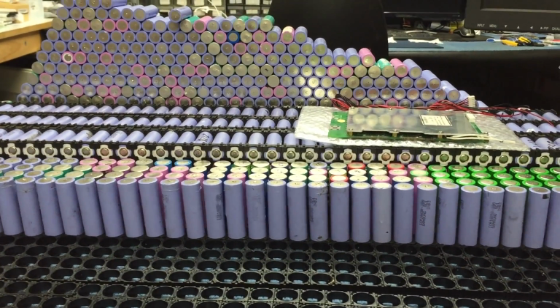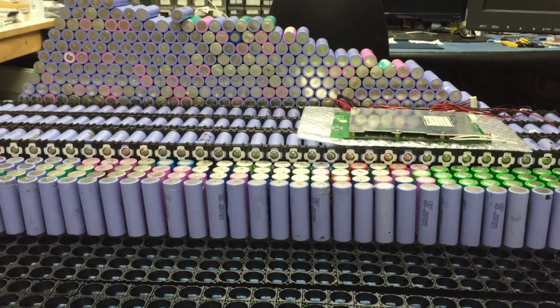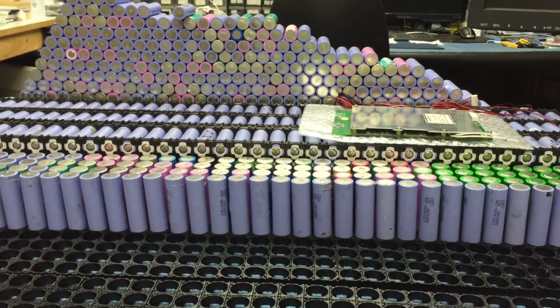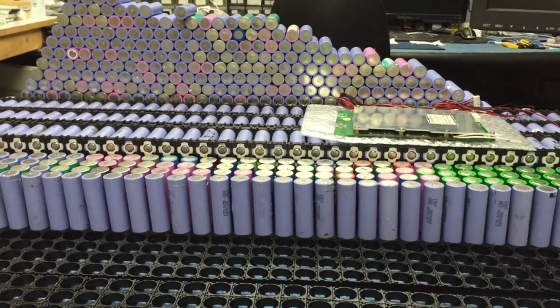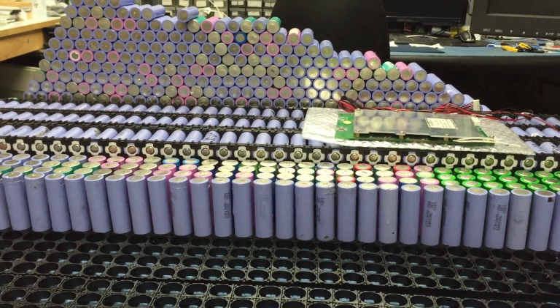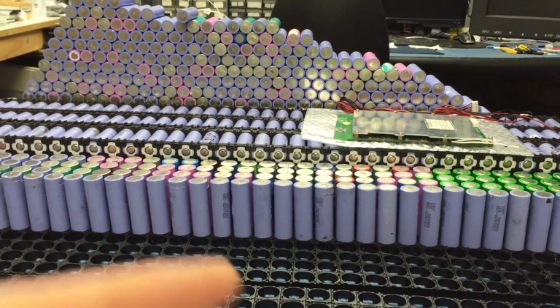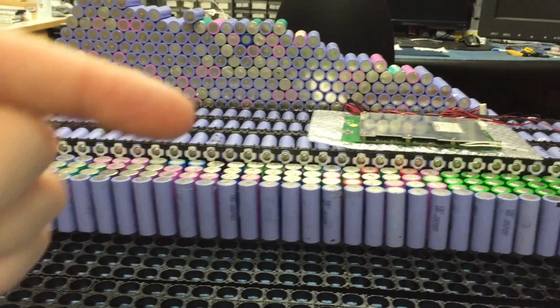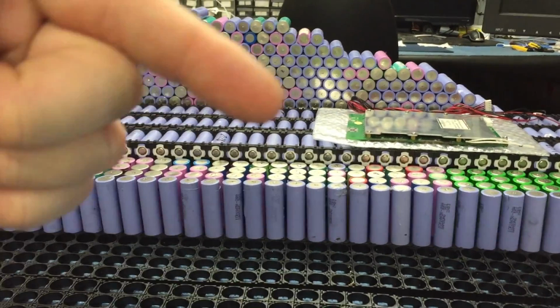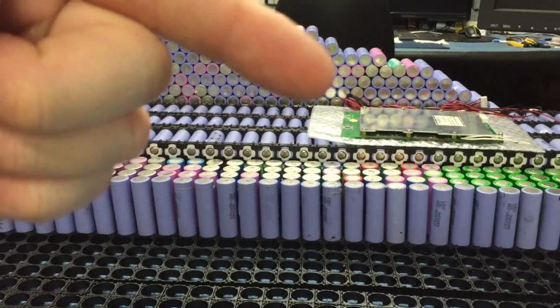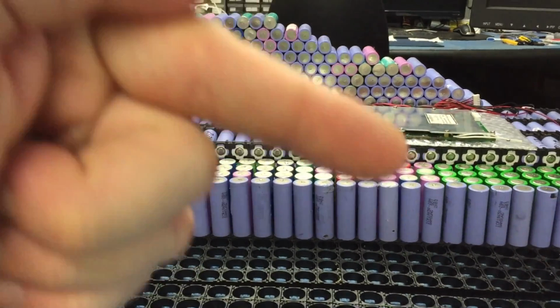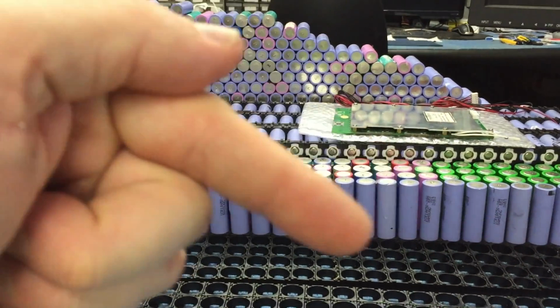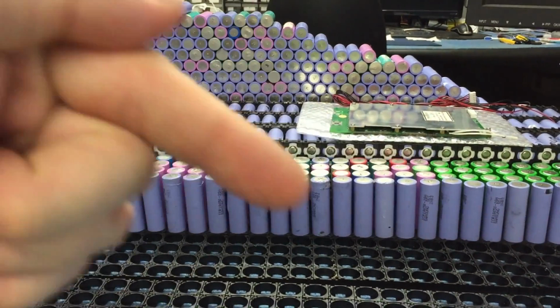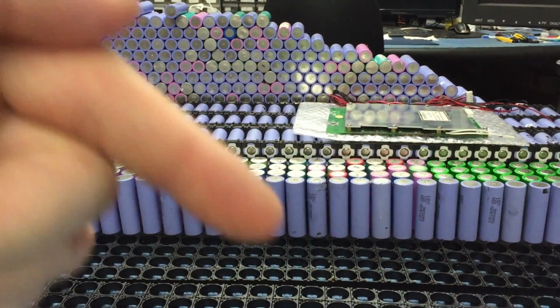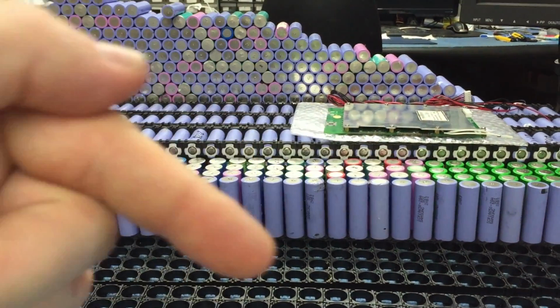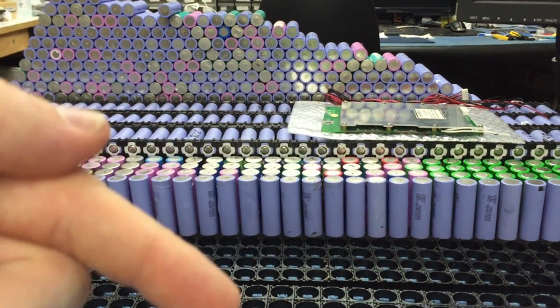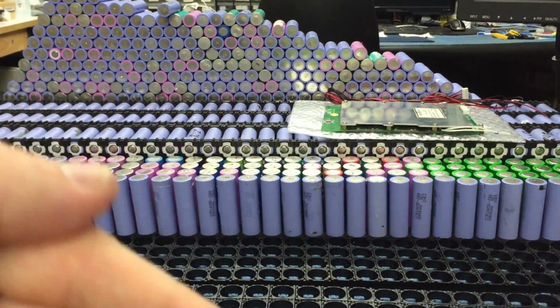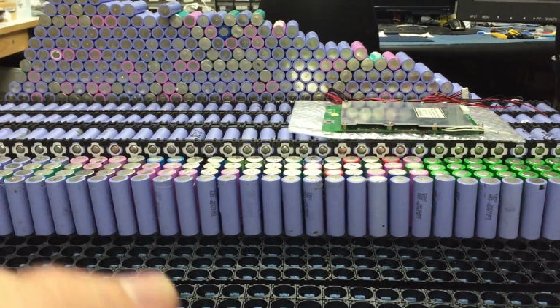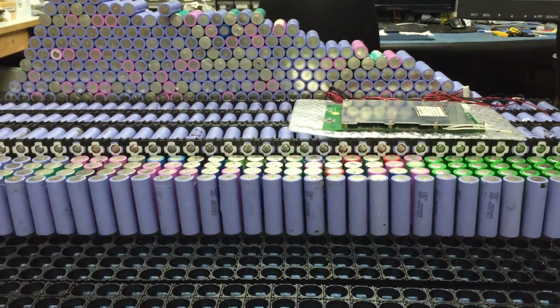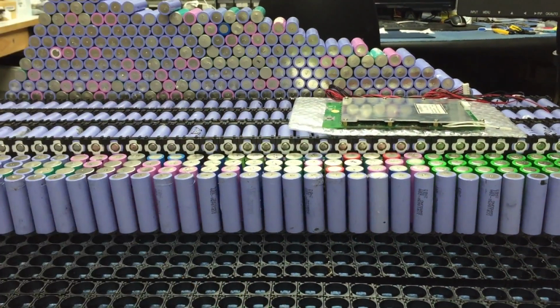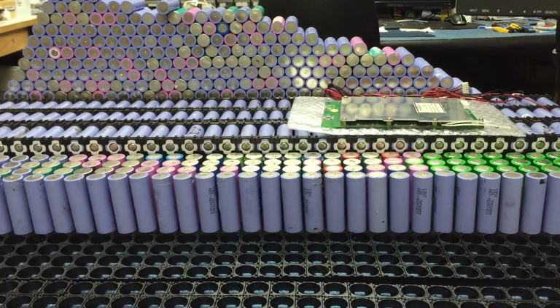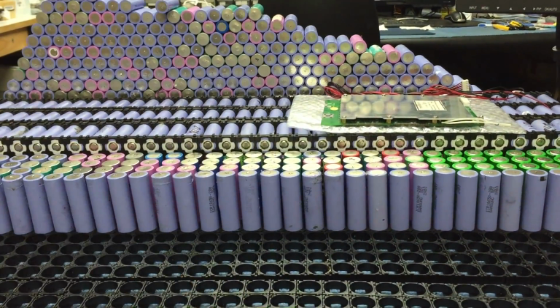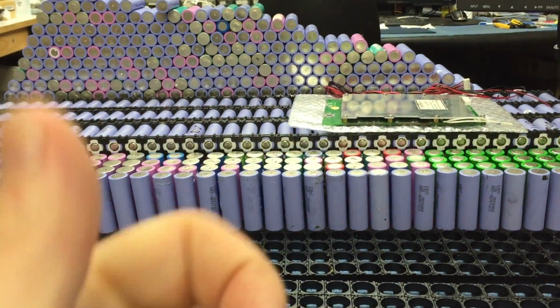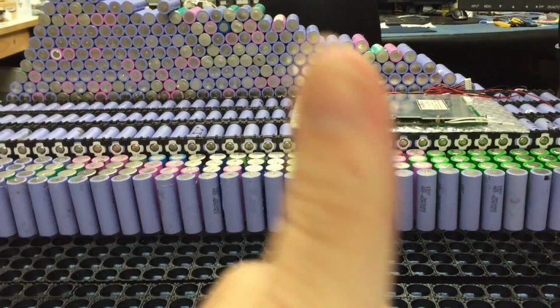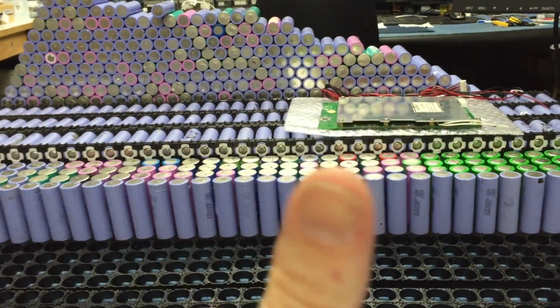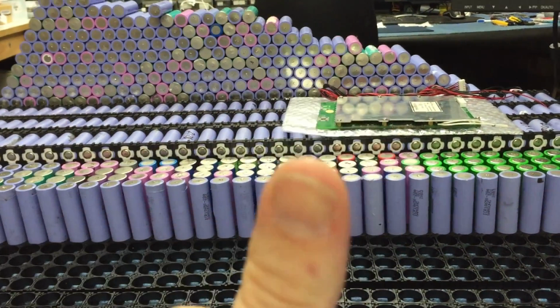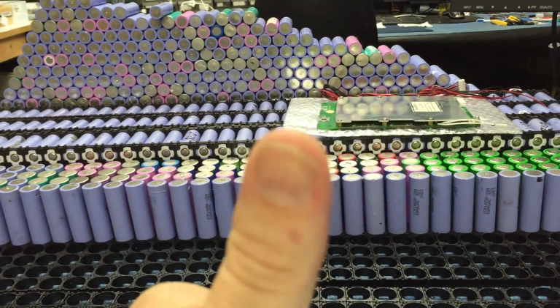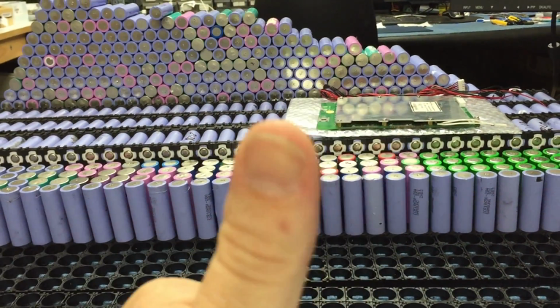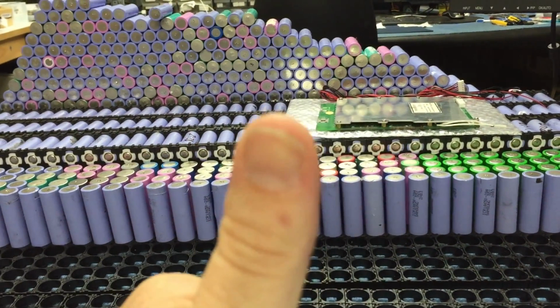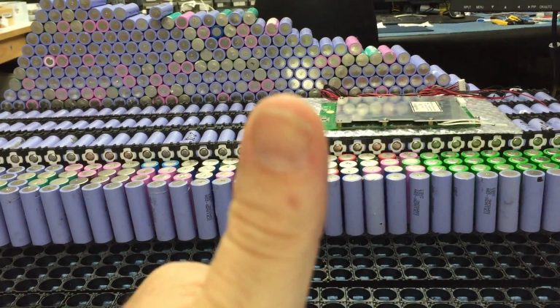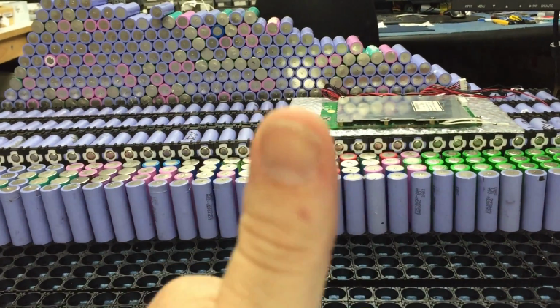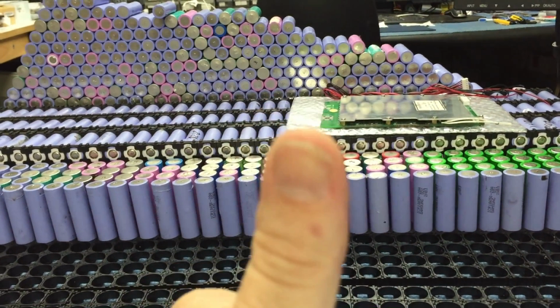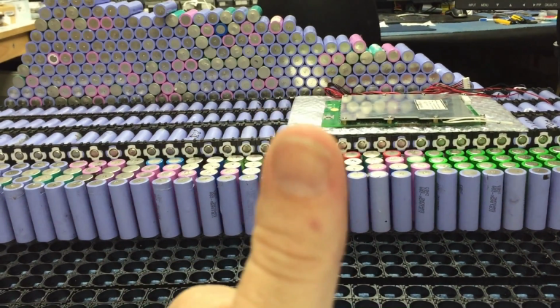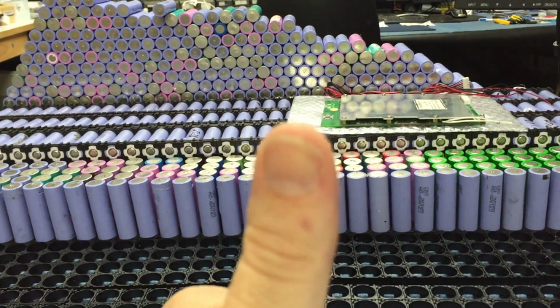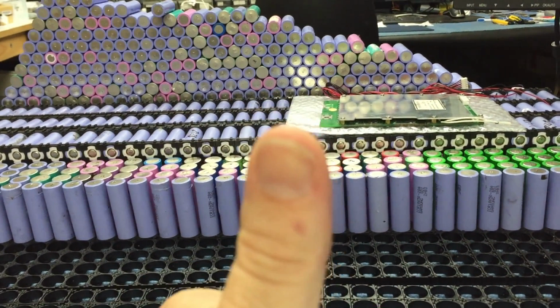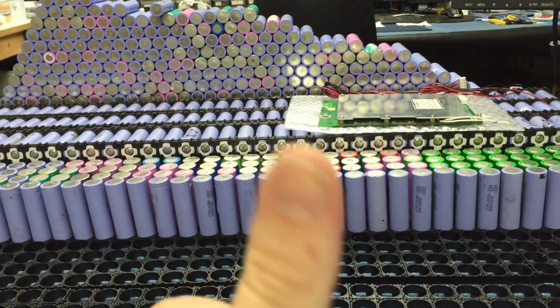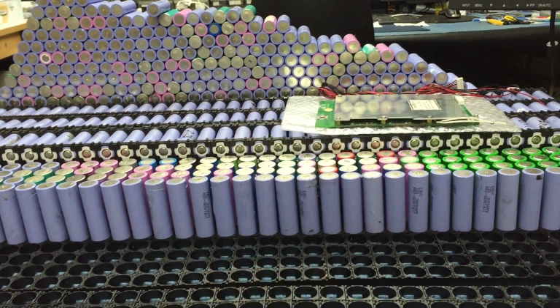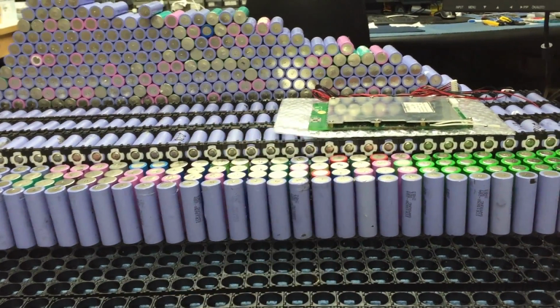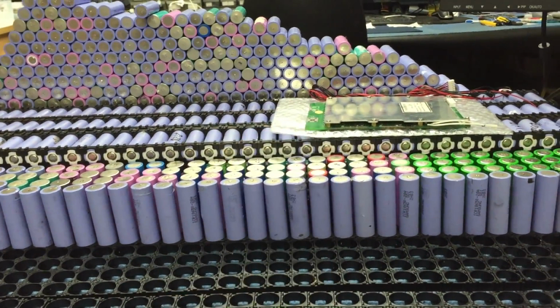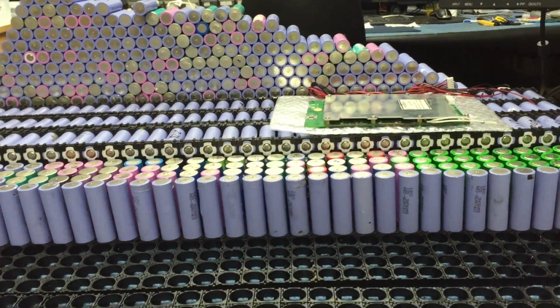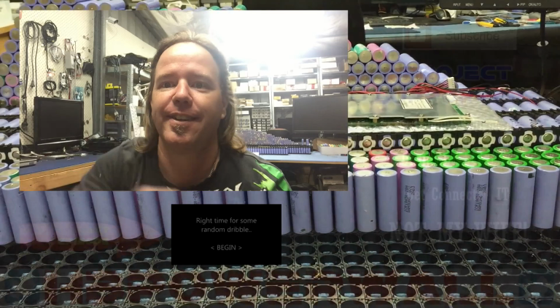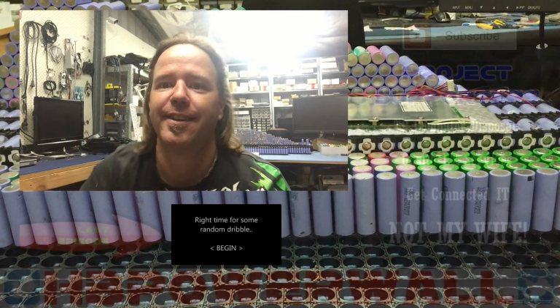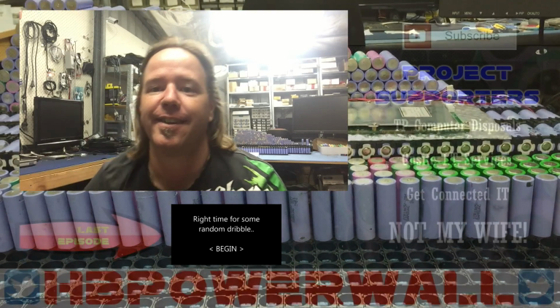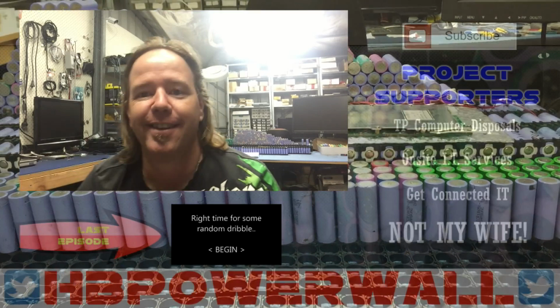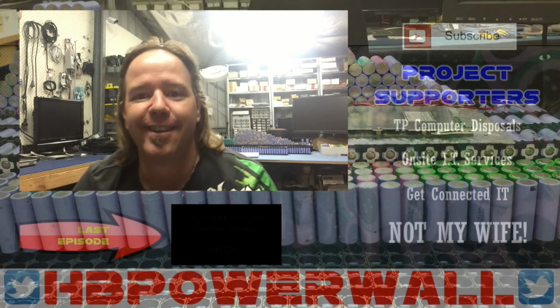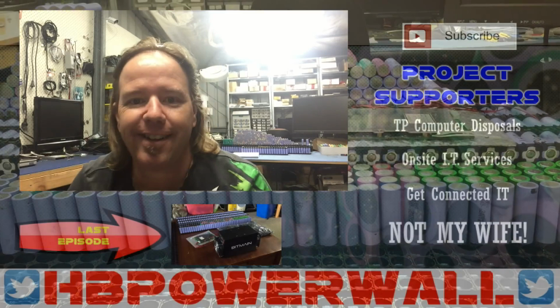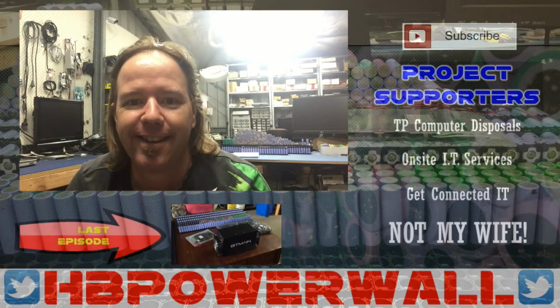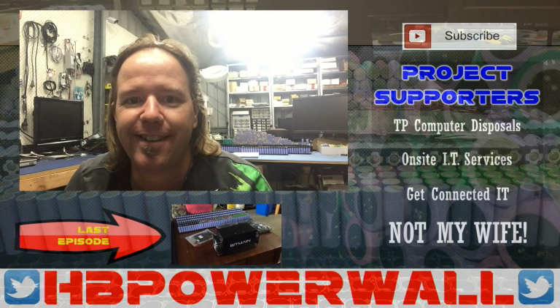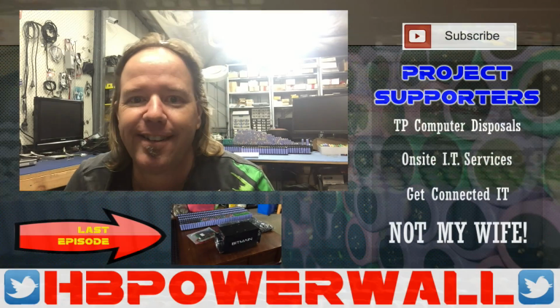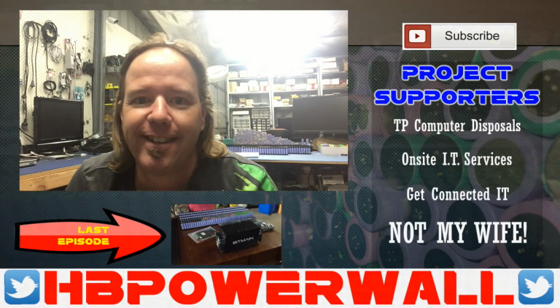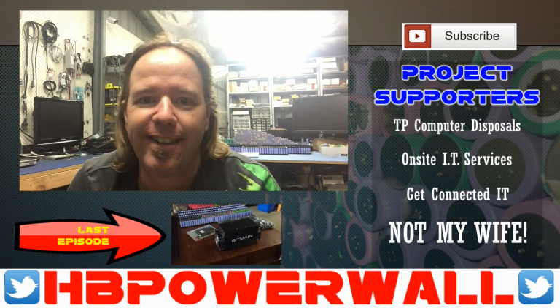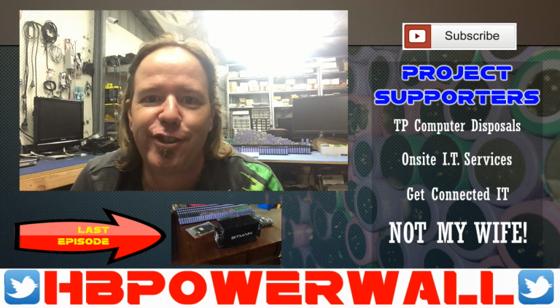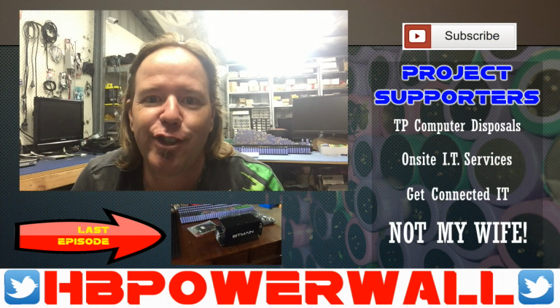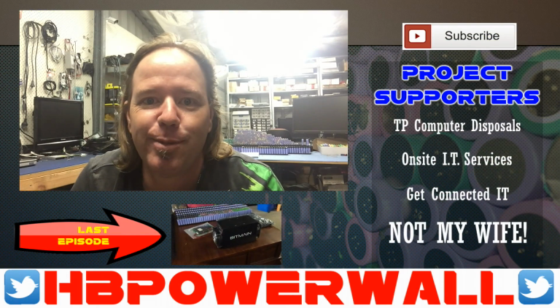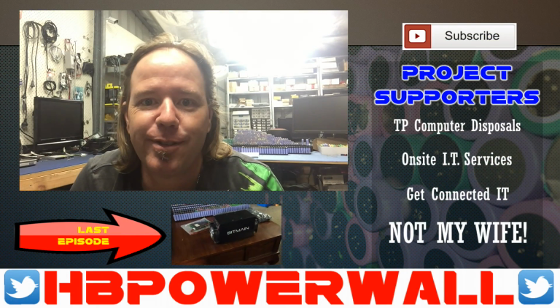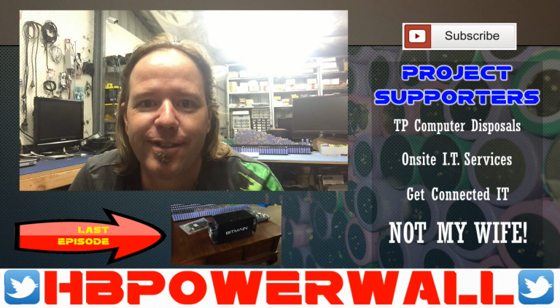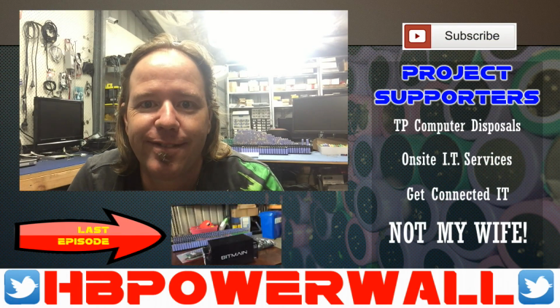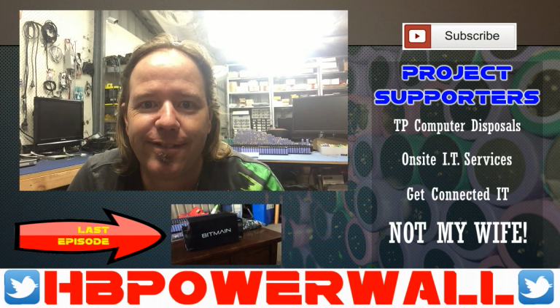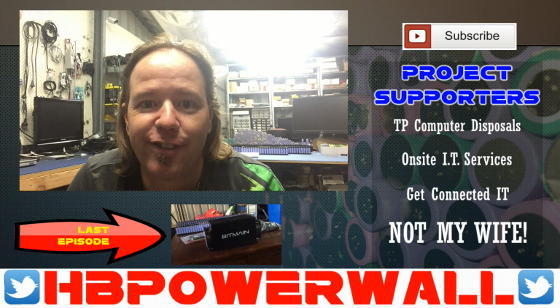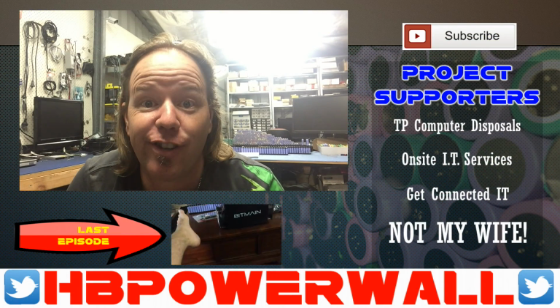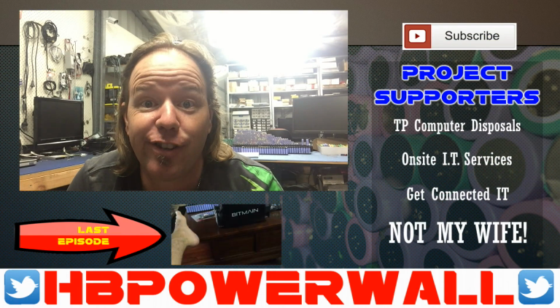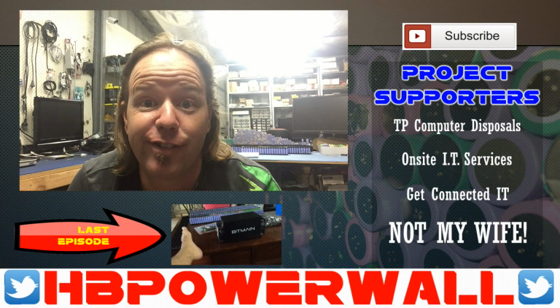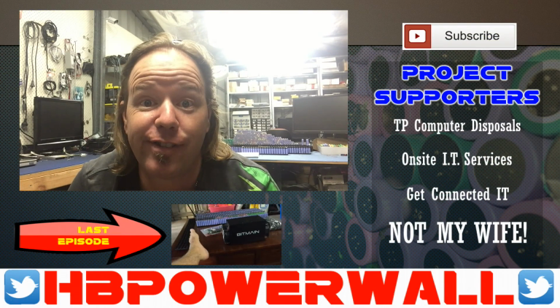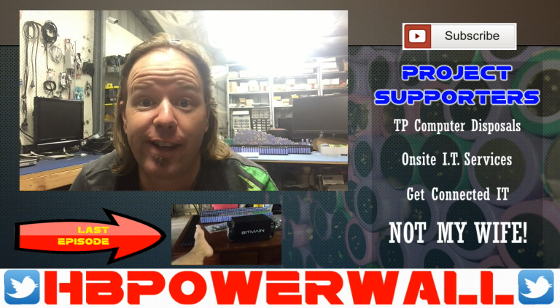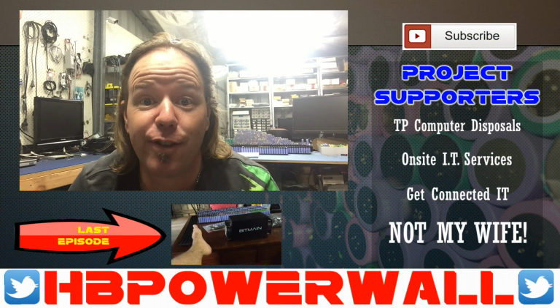I've got a new outro here I'm trying out — let me know what you think. Cheers.